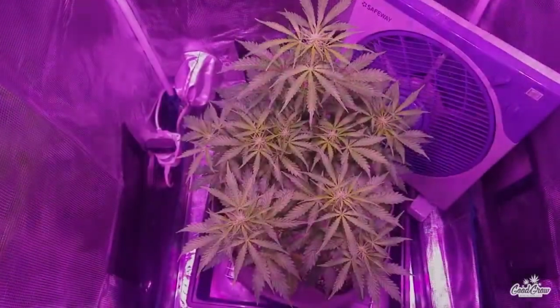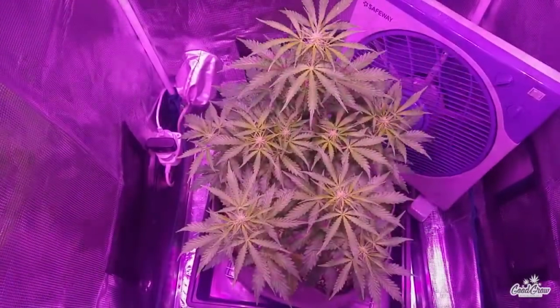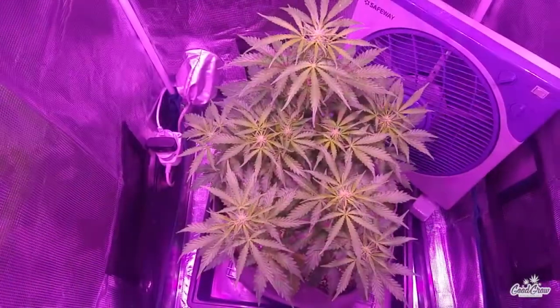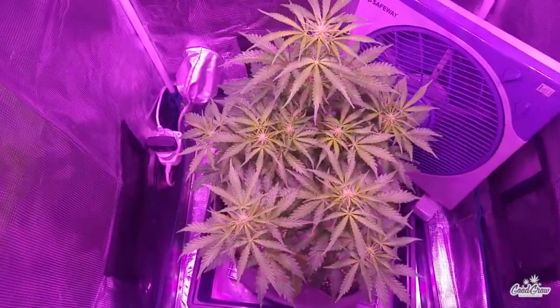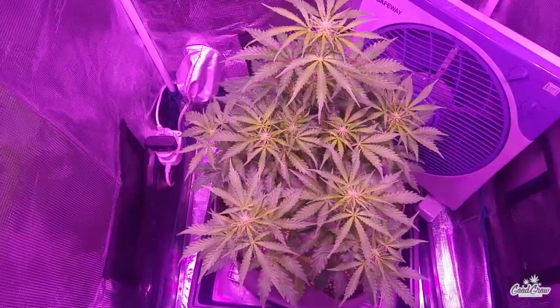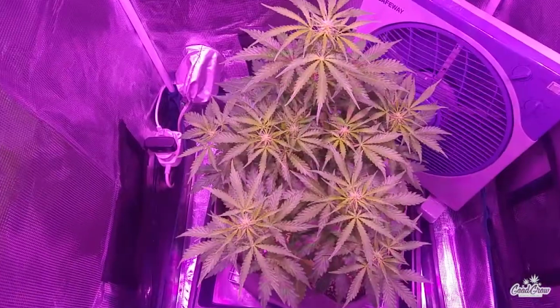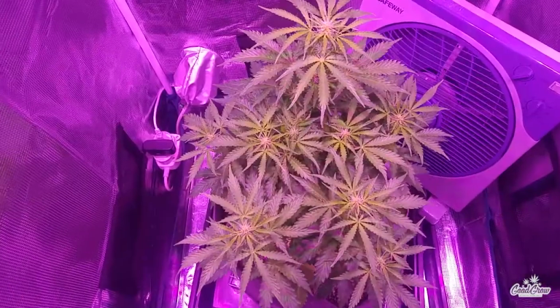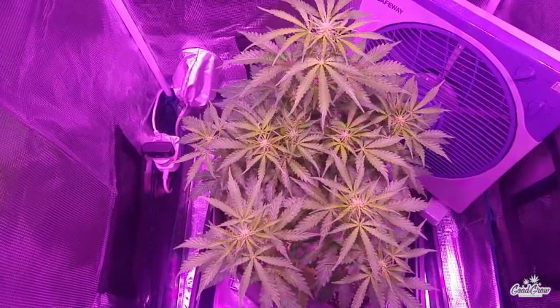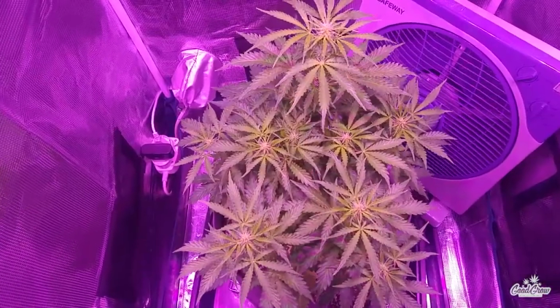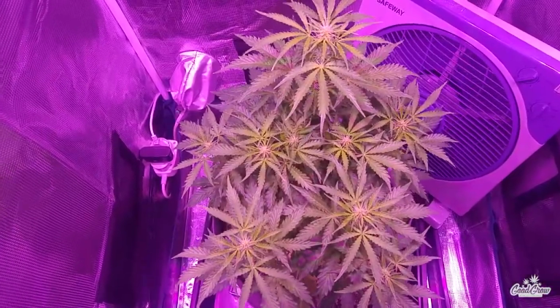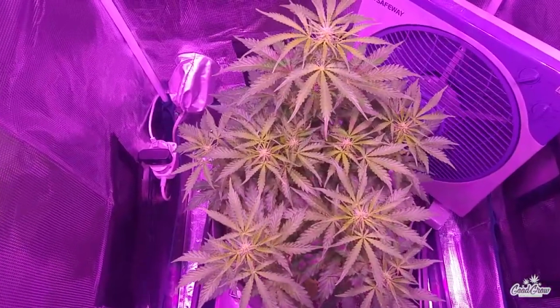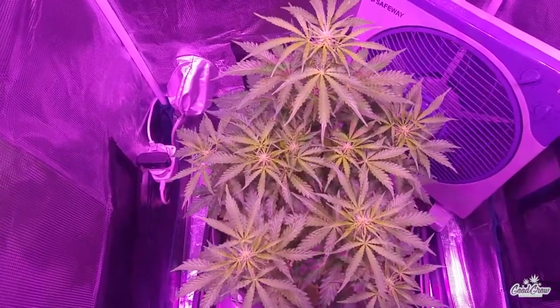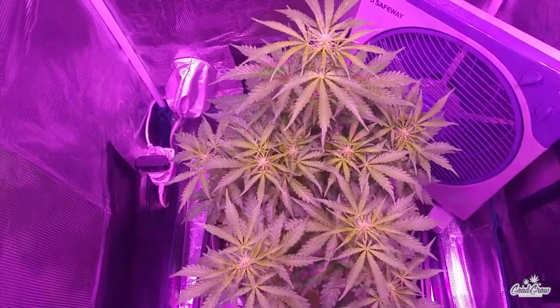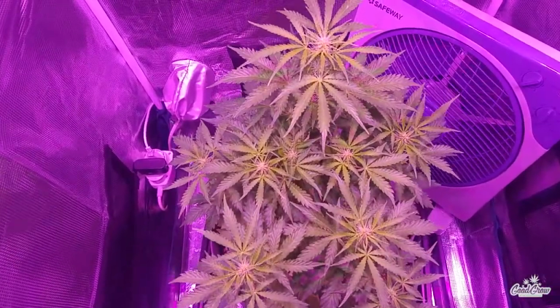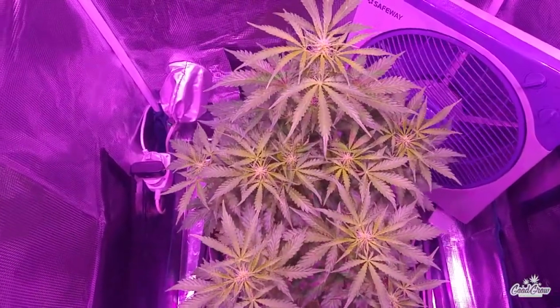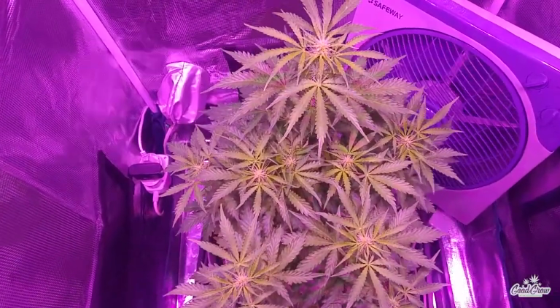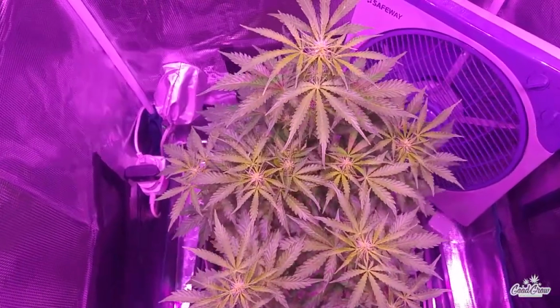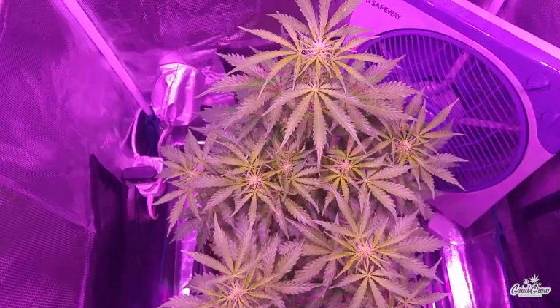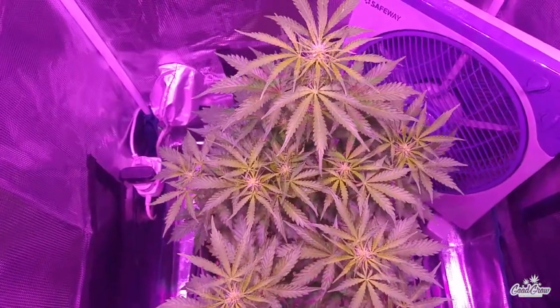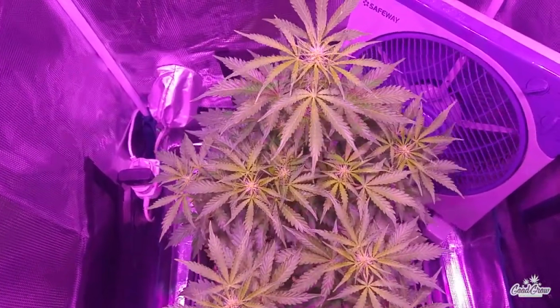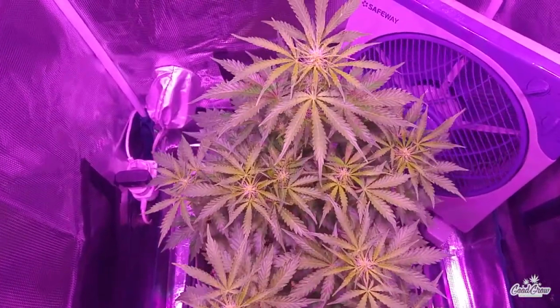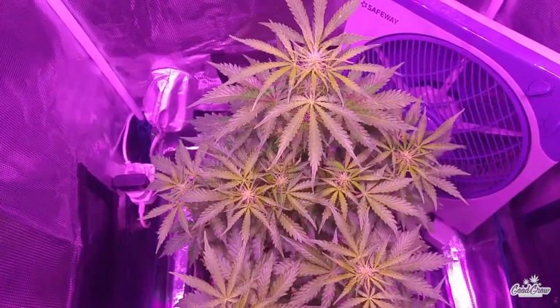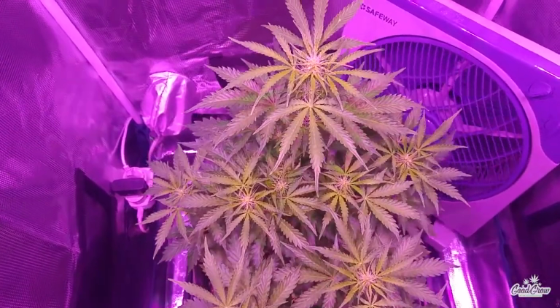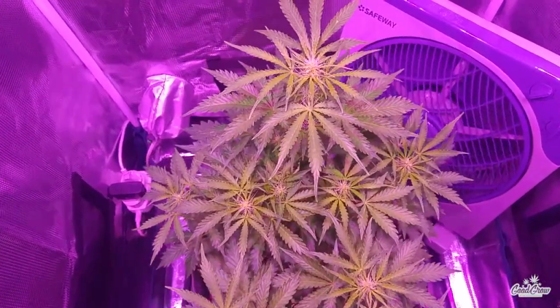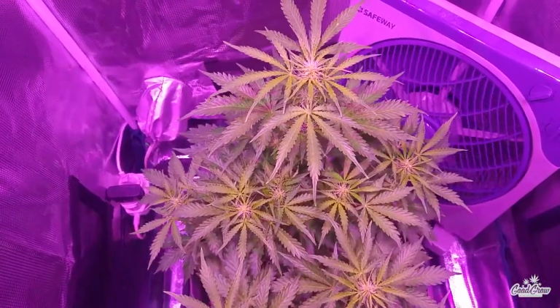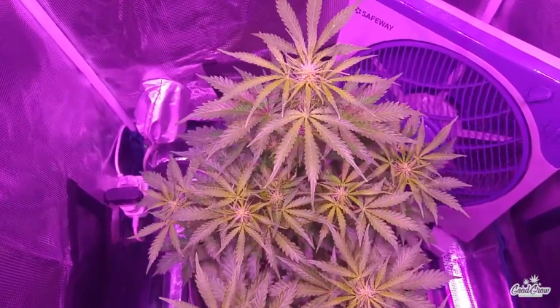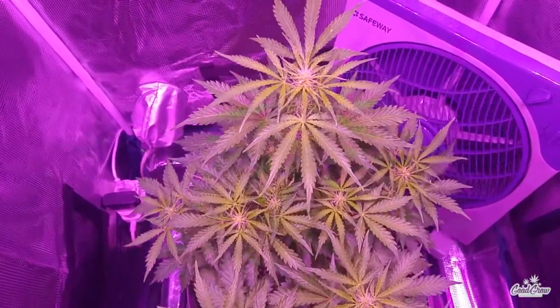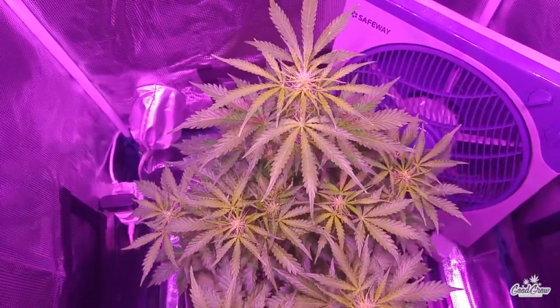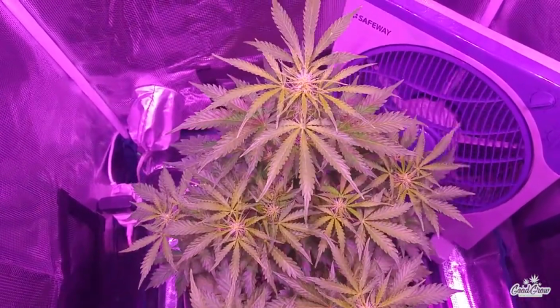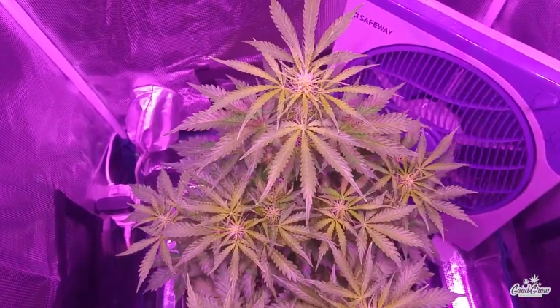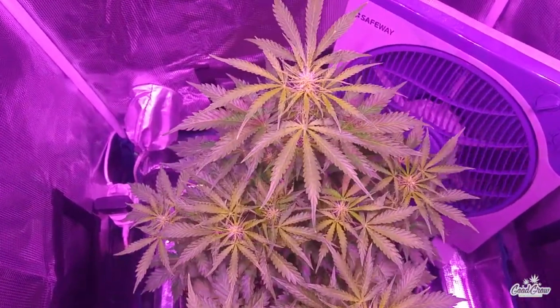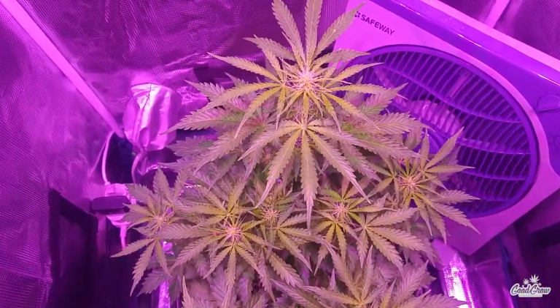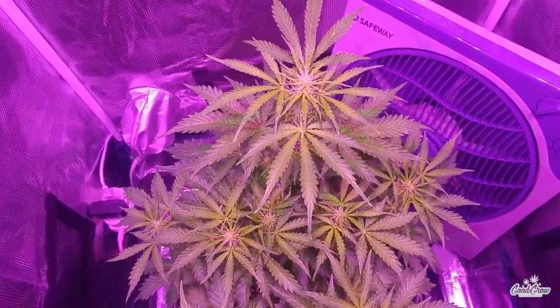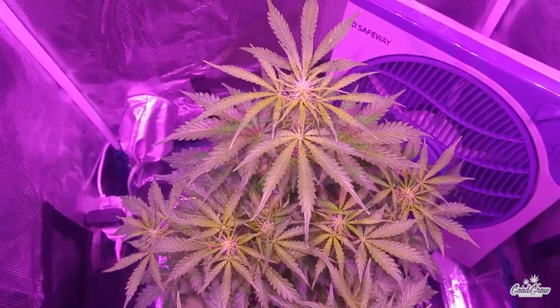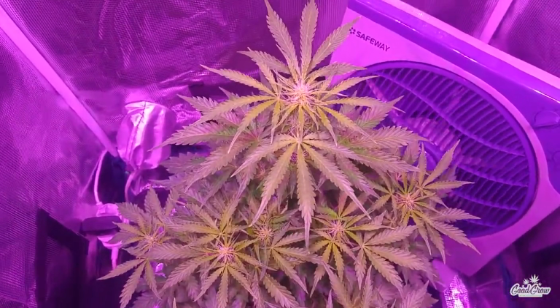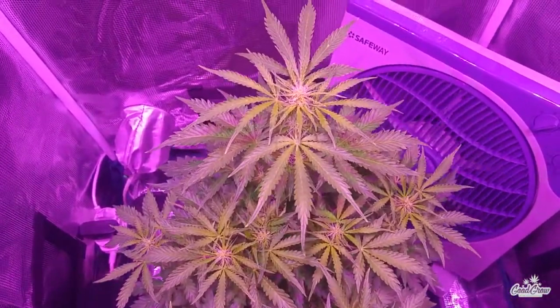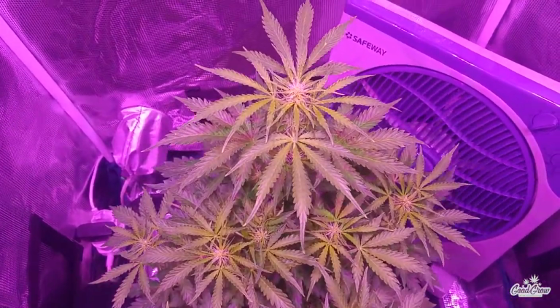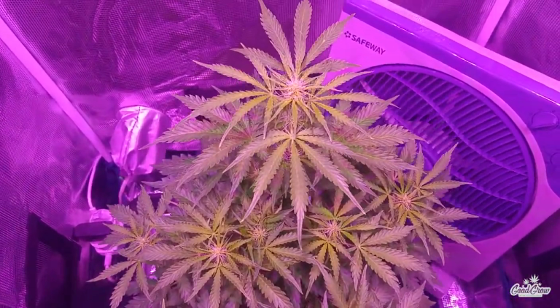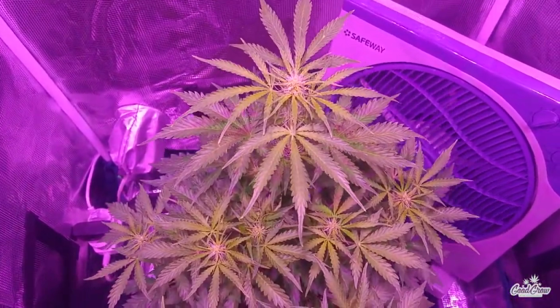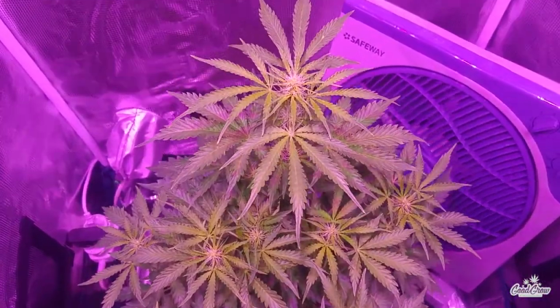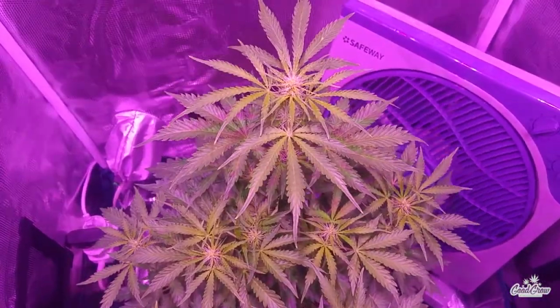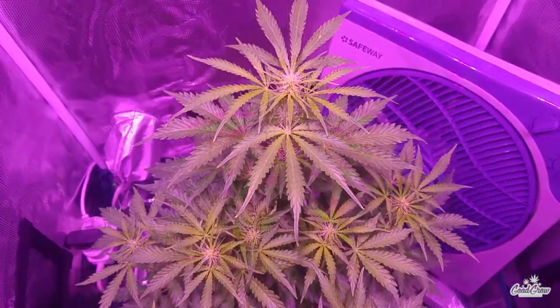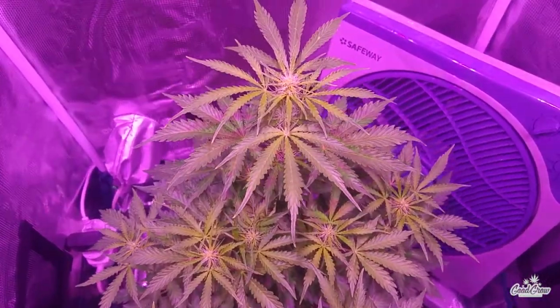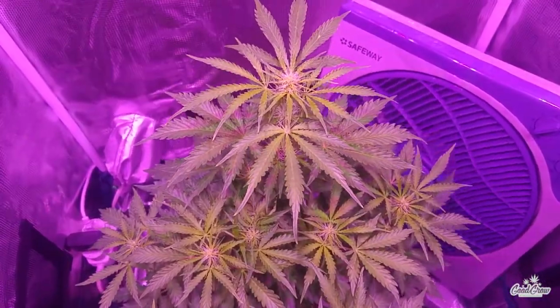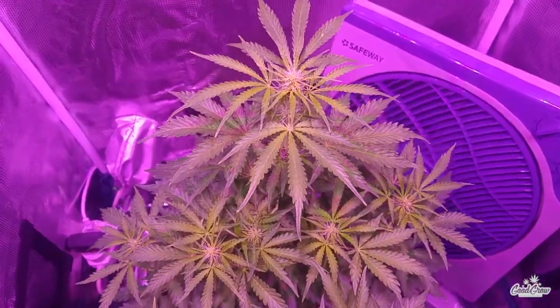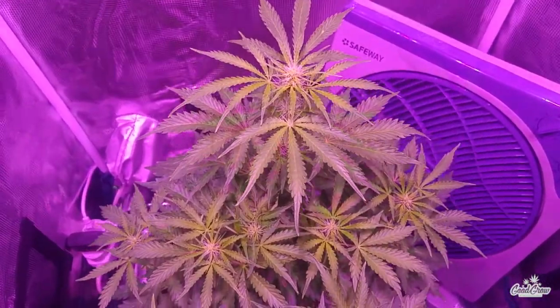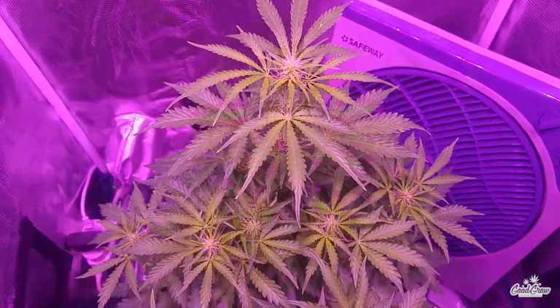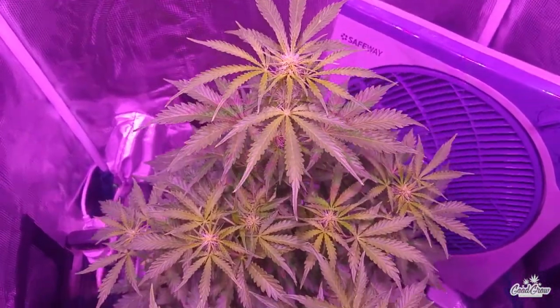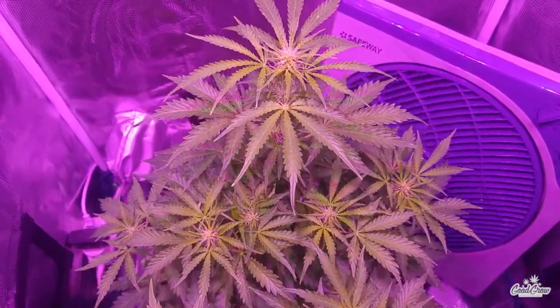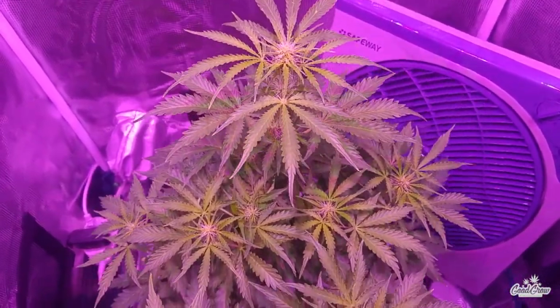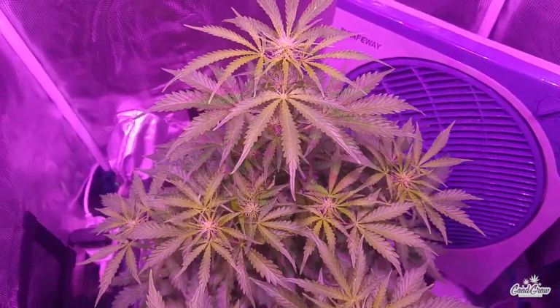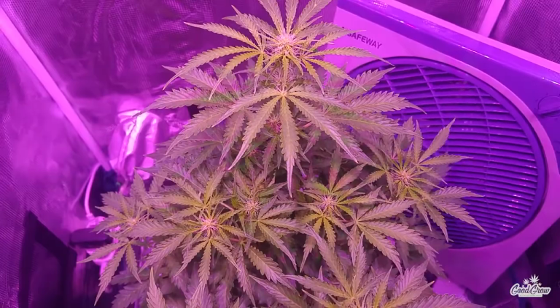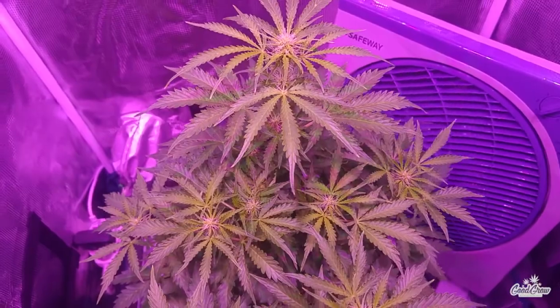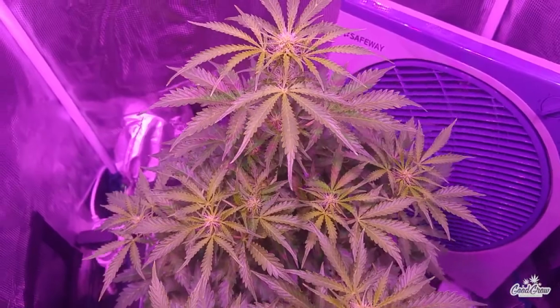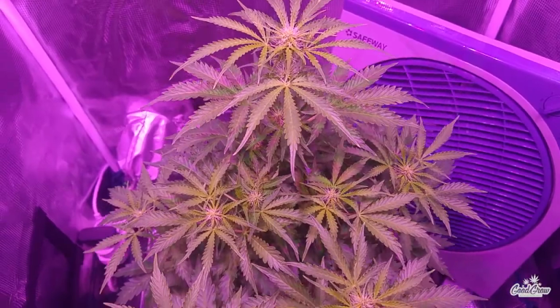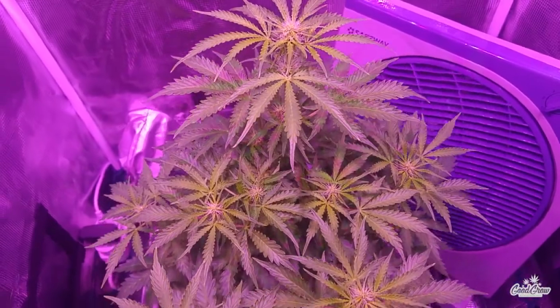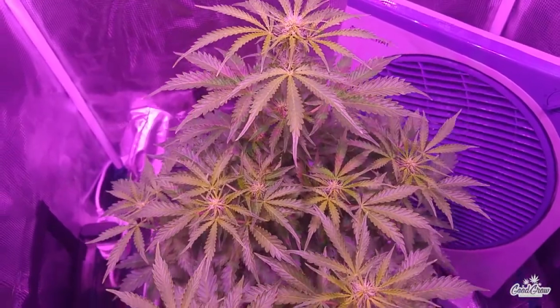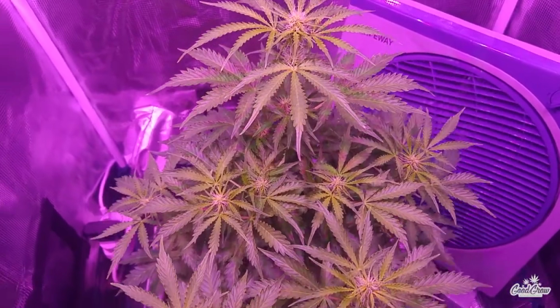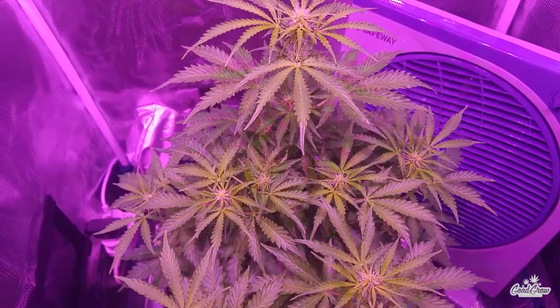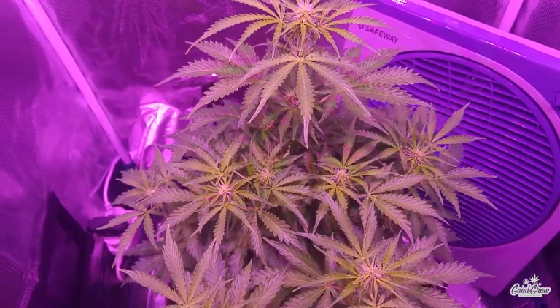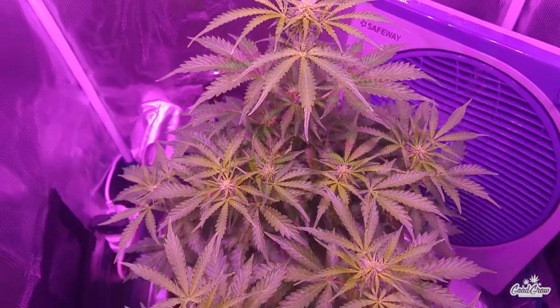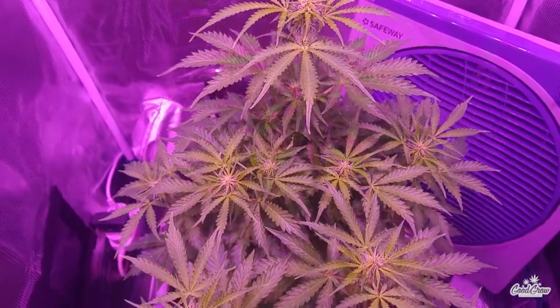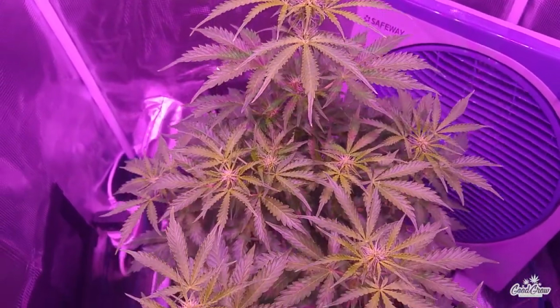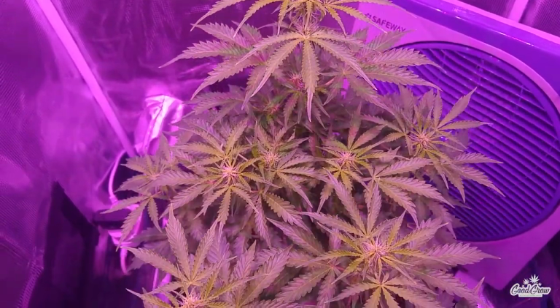Here you can see the plant is looking happy and healthy, and she's starting to stretch quite a bit now as she enters full-on flower mode.